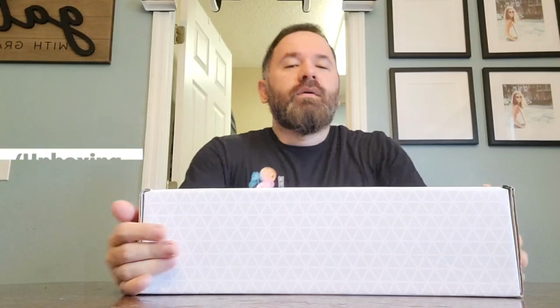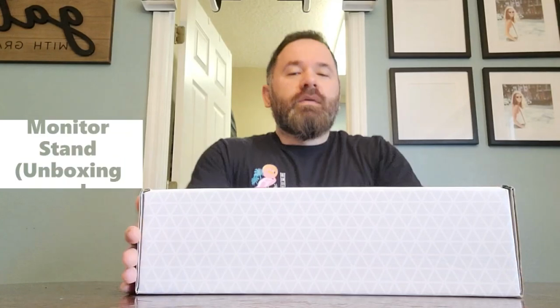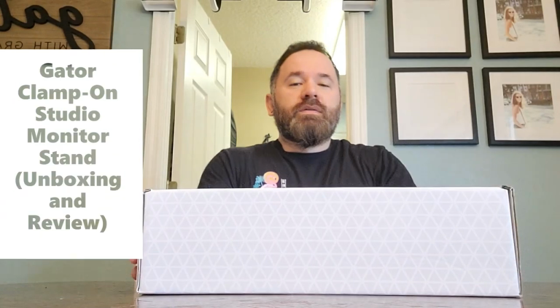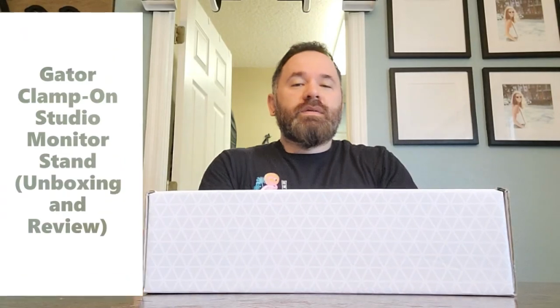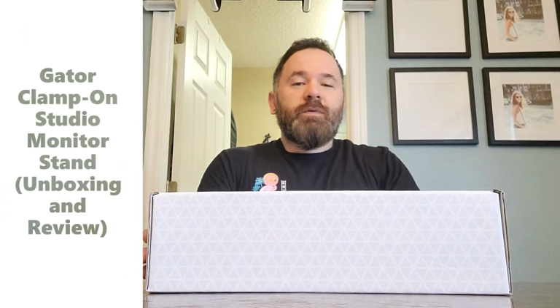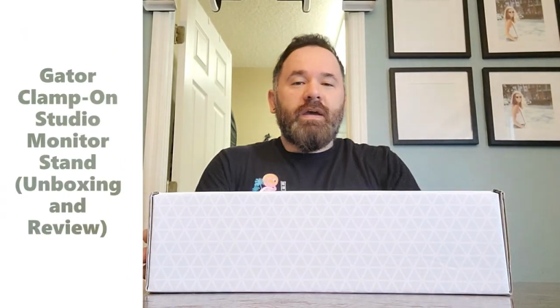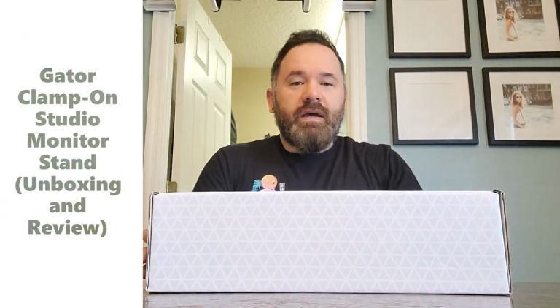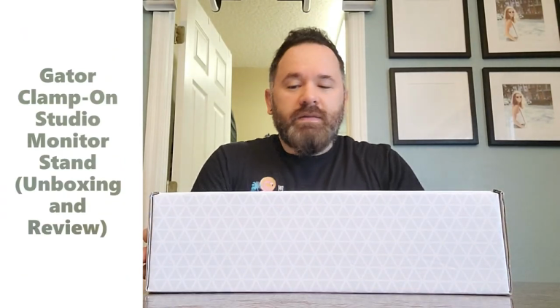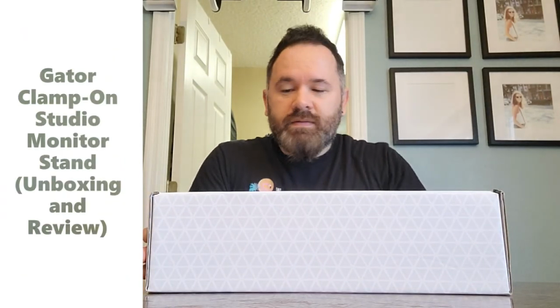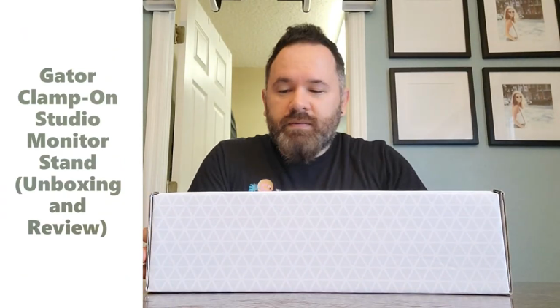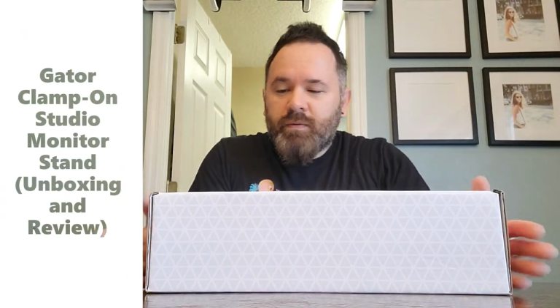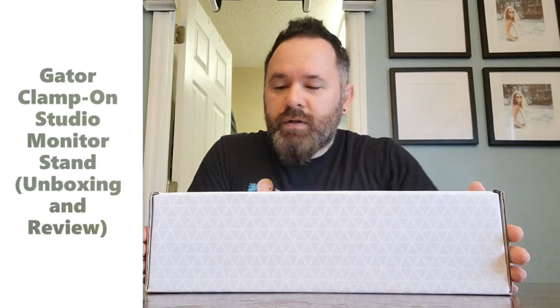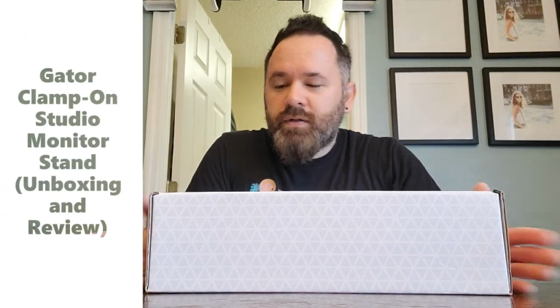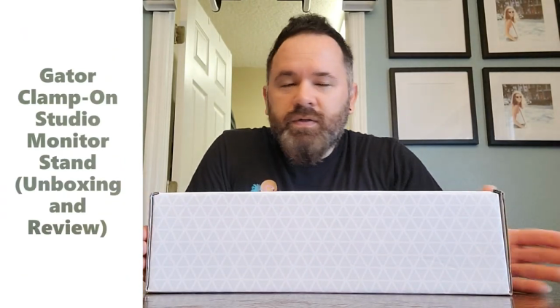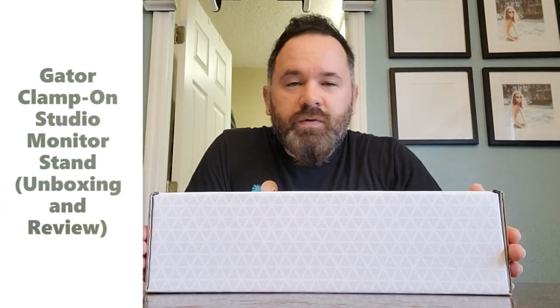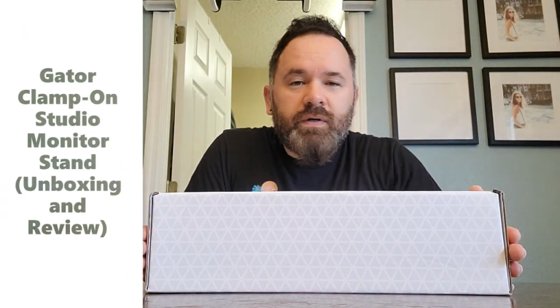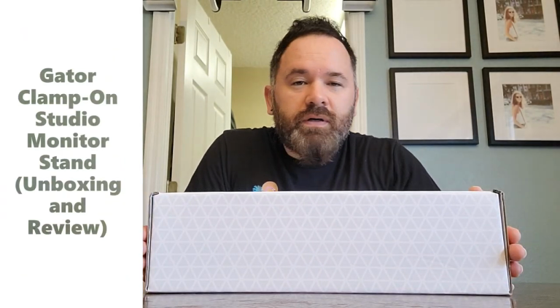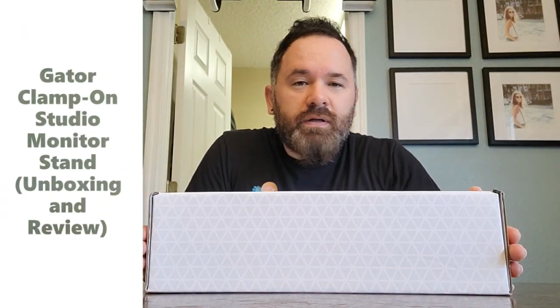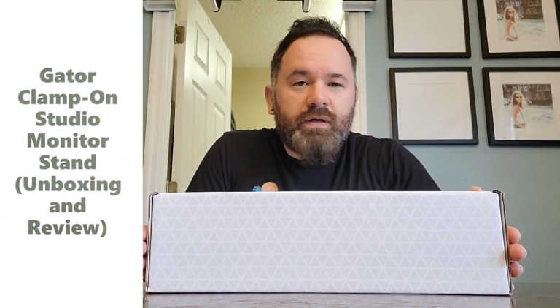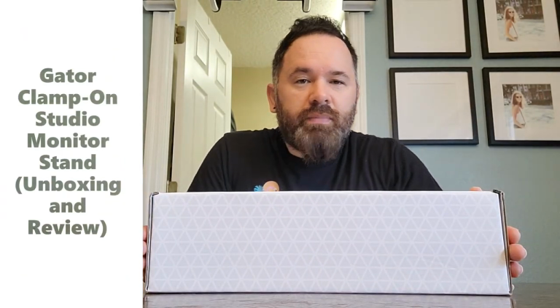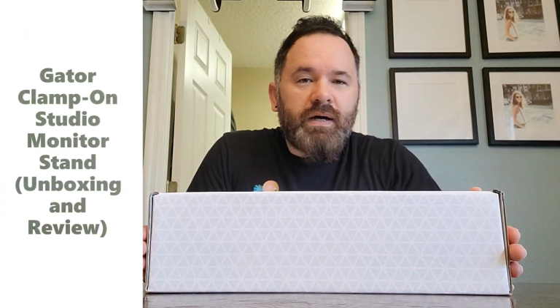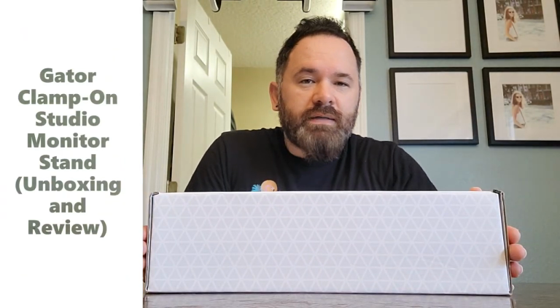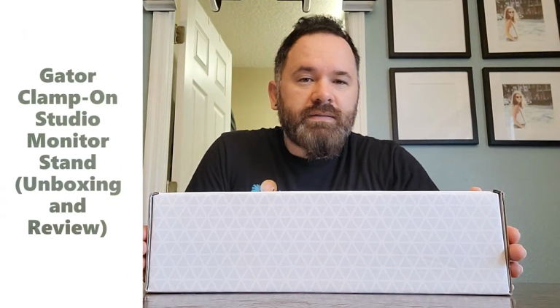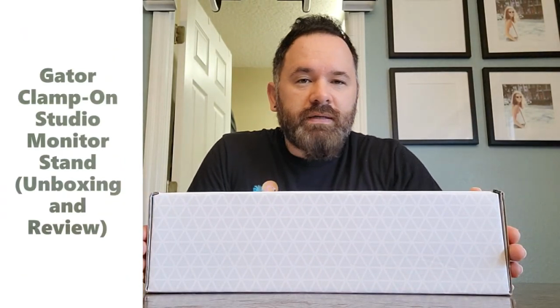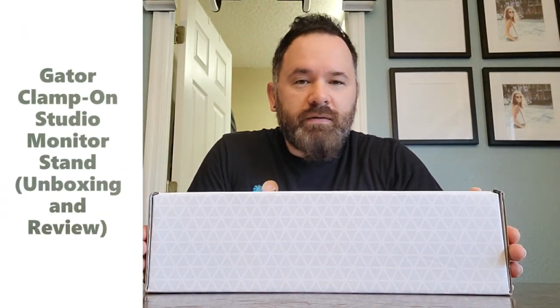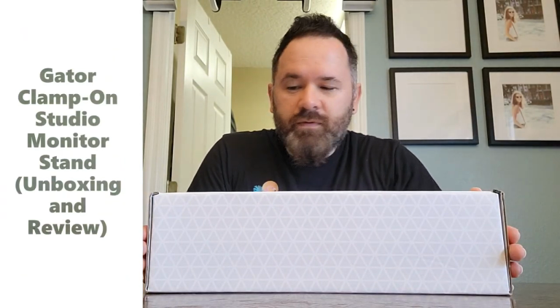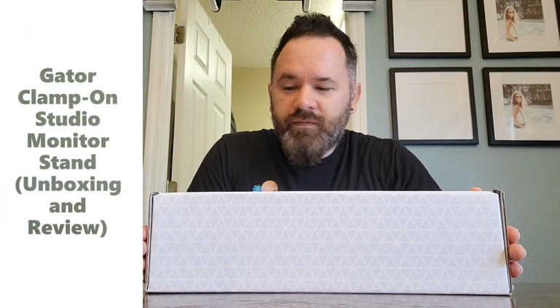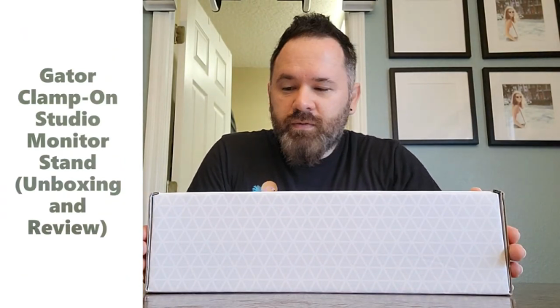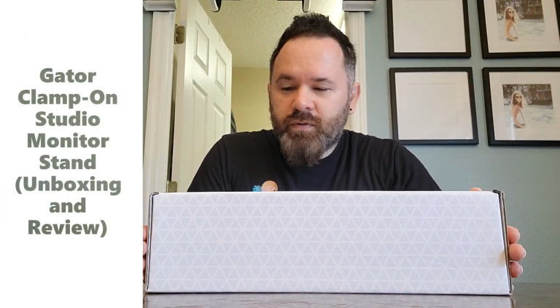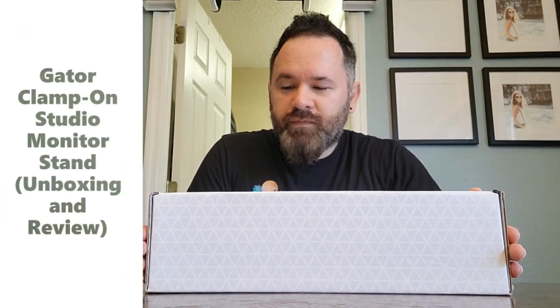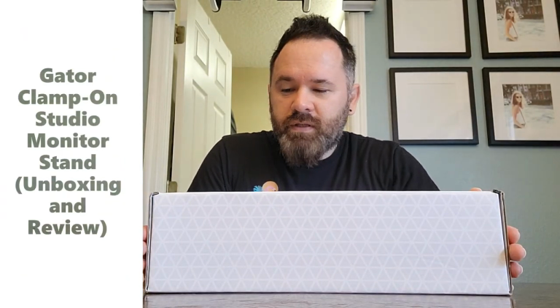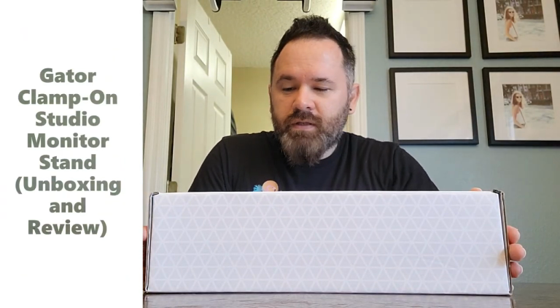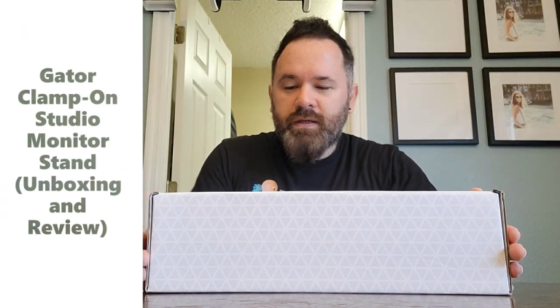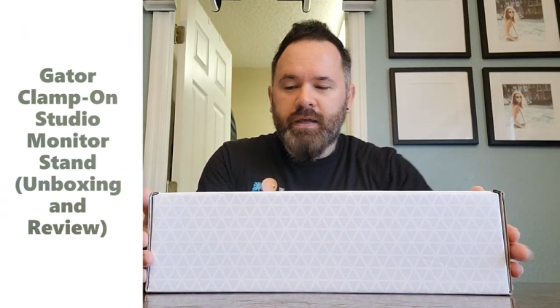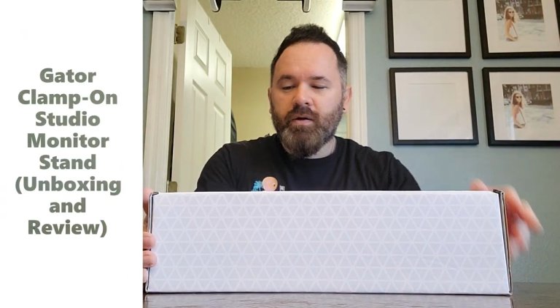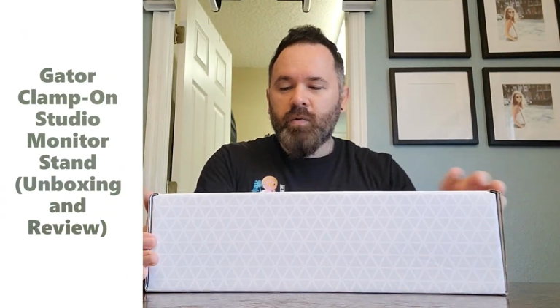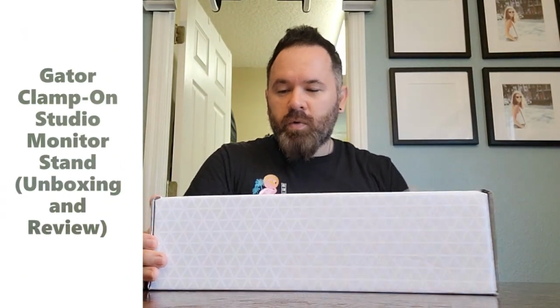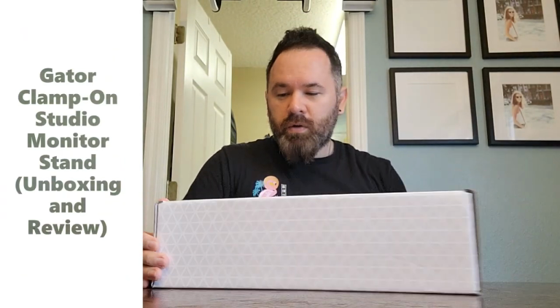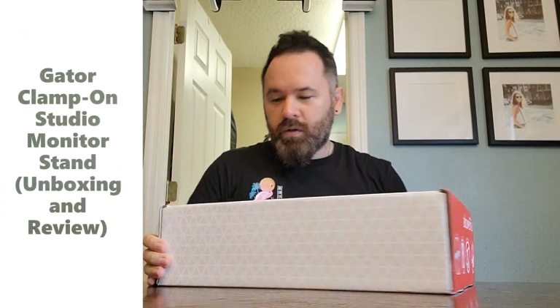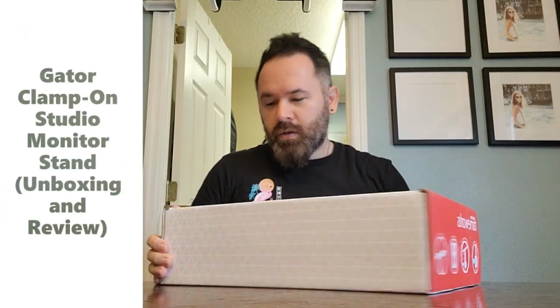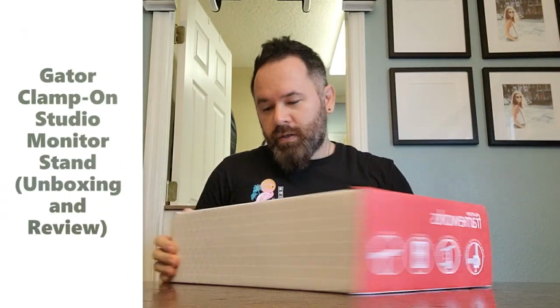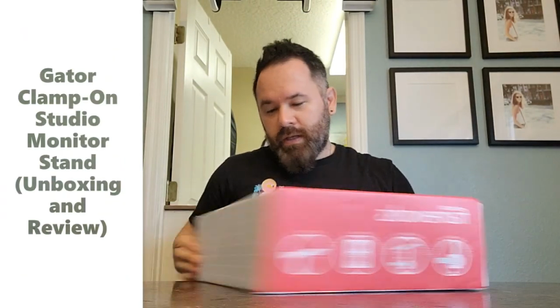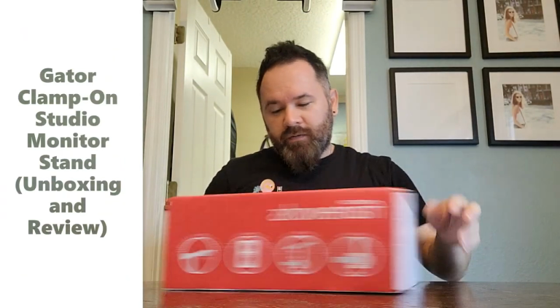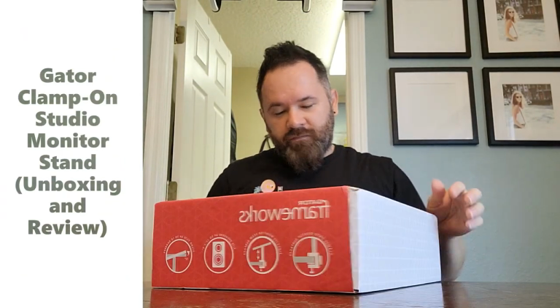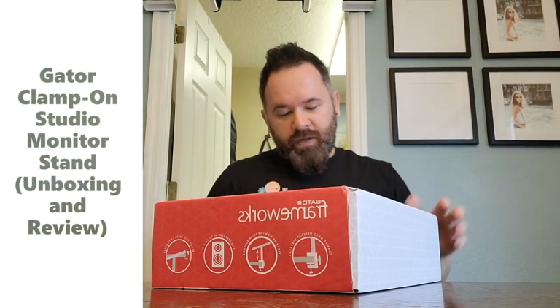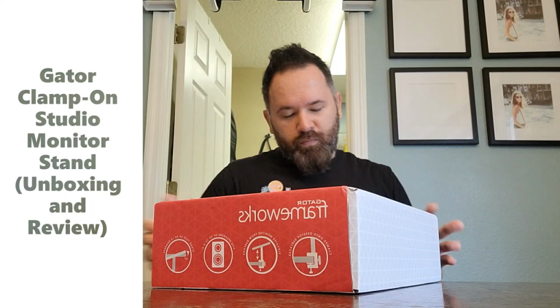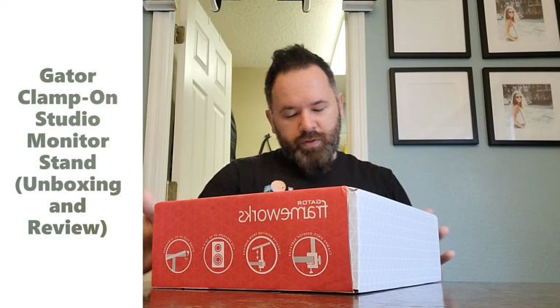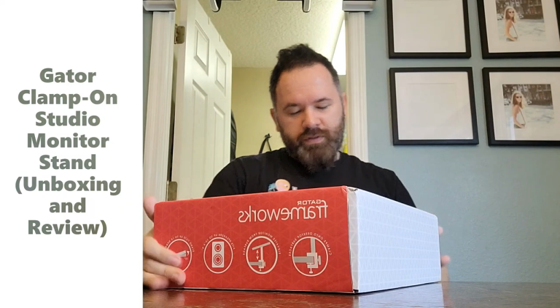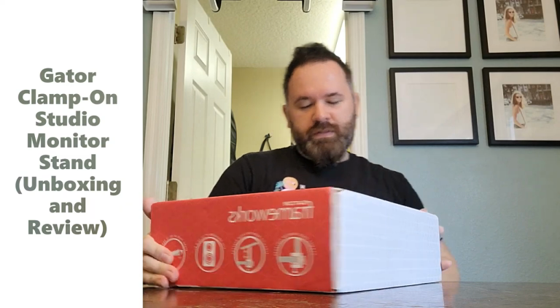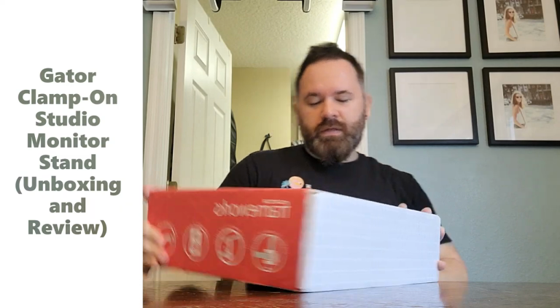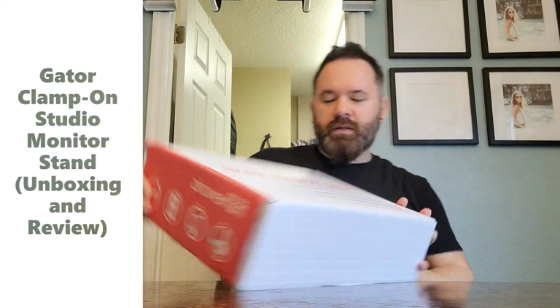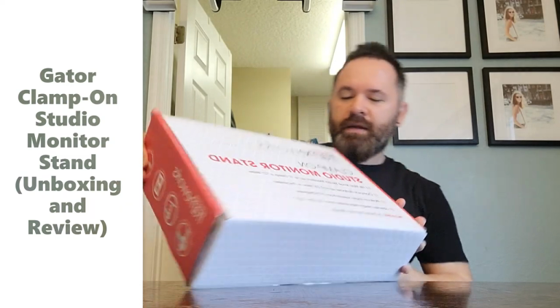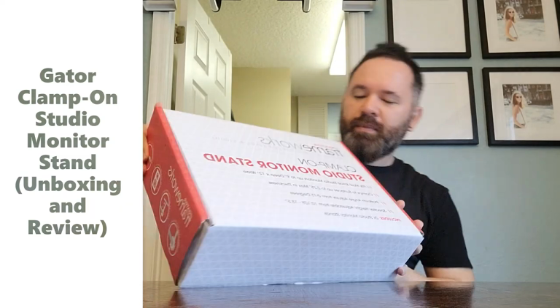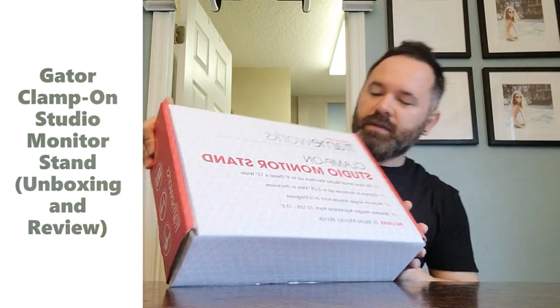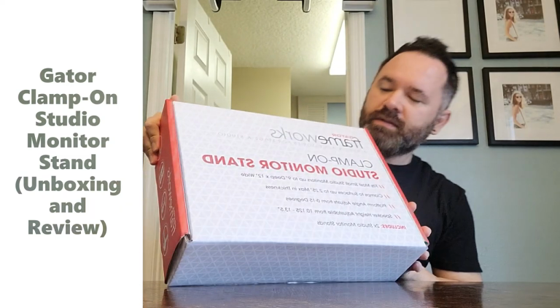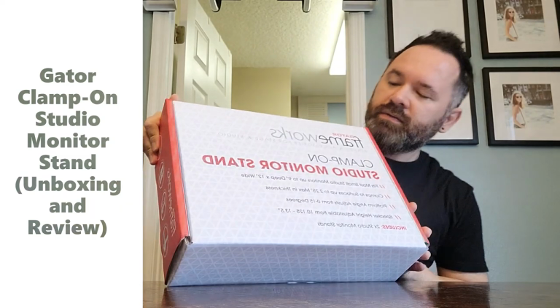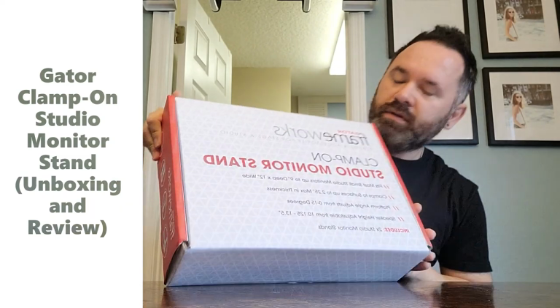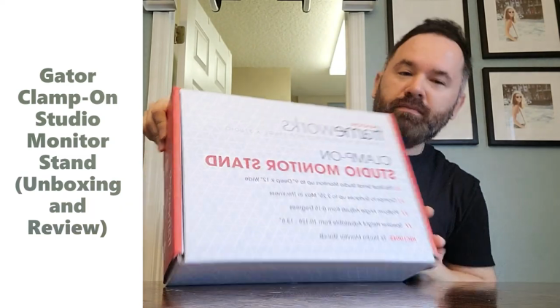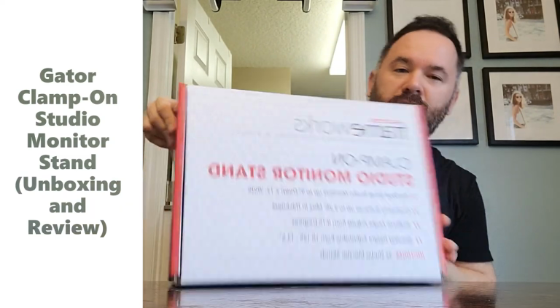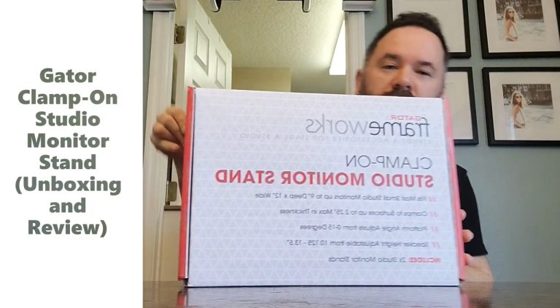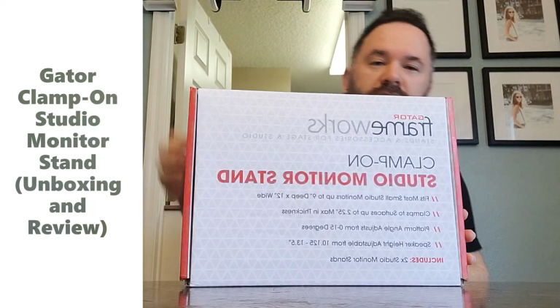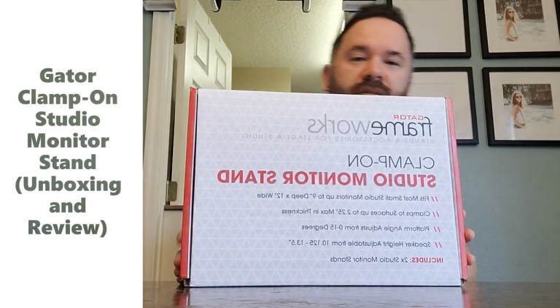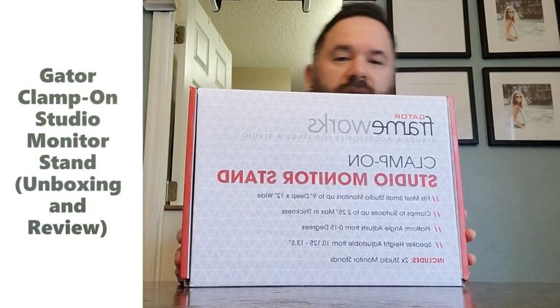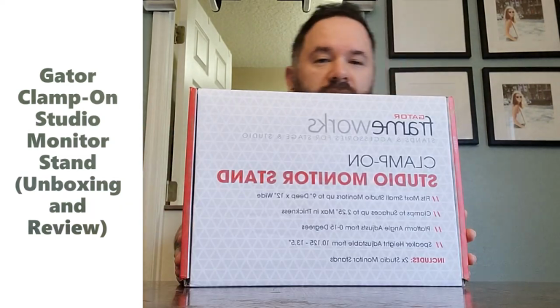What's up, you guys? I wanted to do an unboxing and review of the Gator Frameworks Clamp-On Studio Monitor Stand.